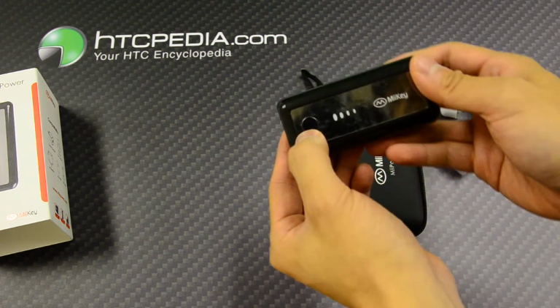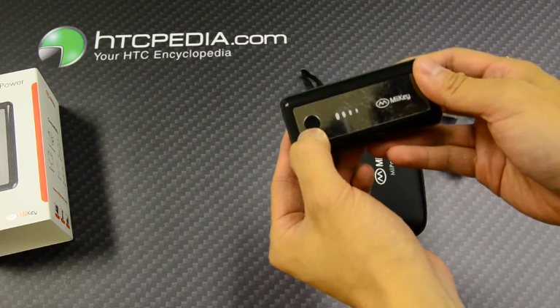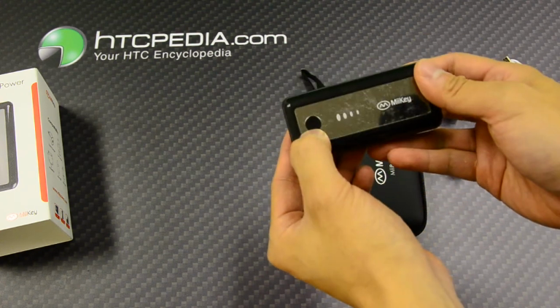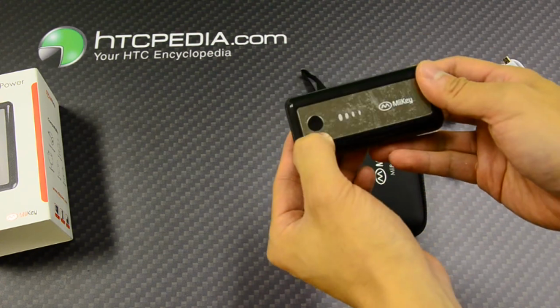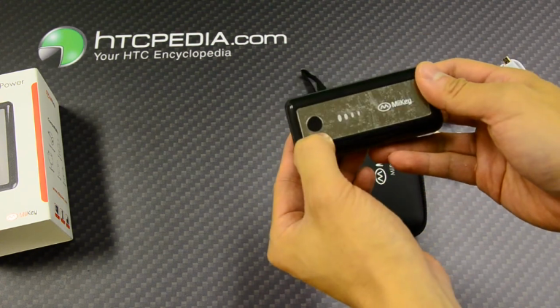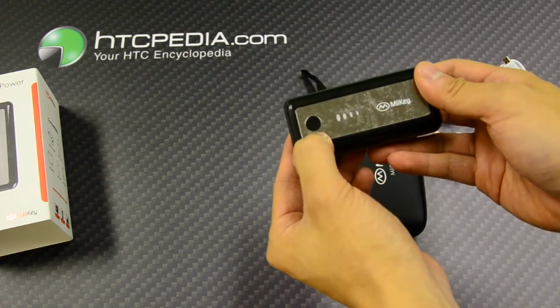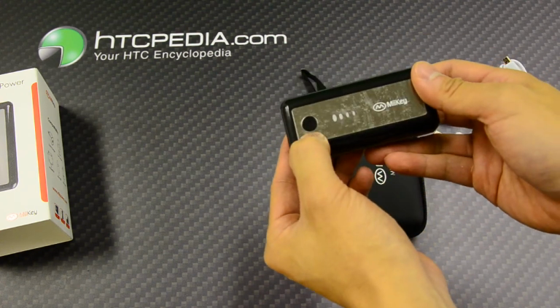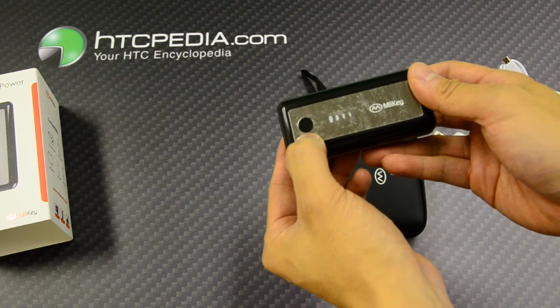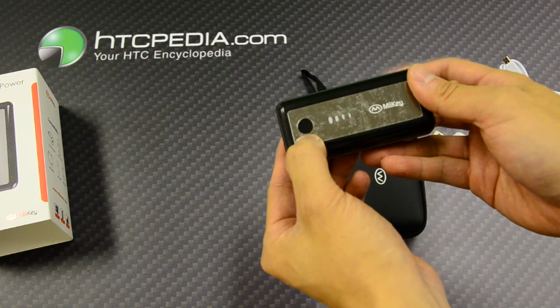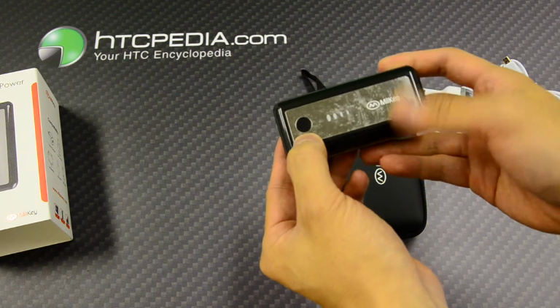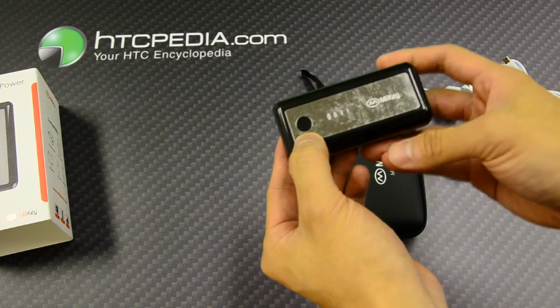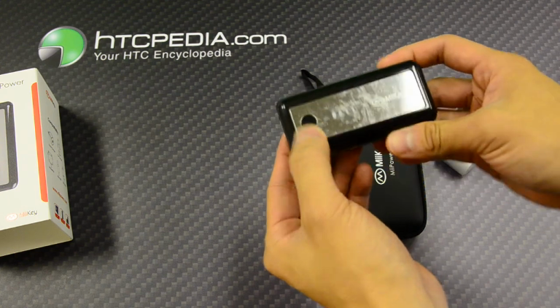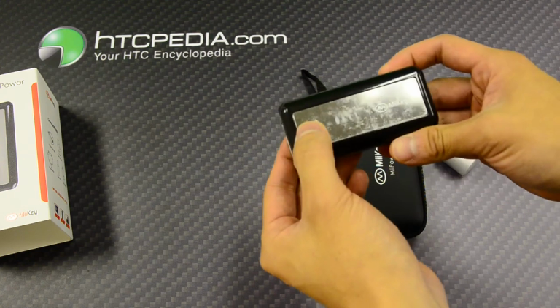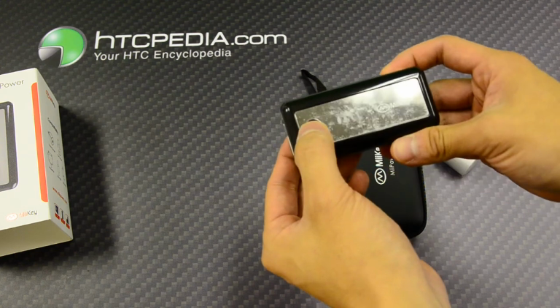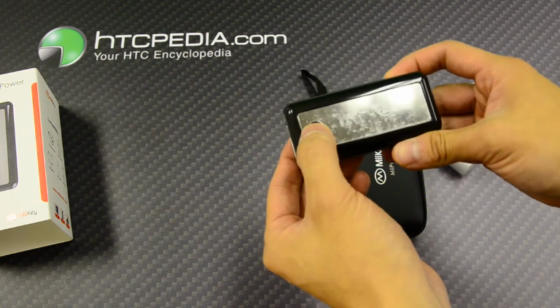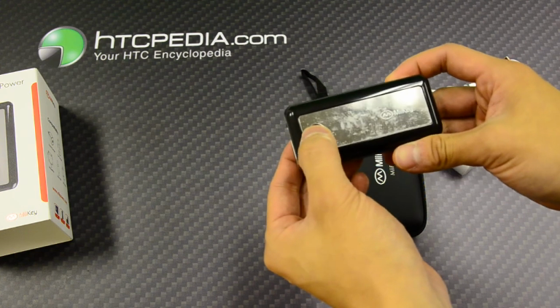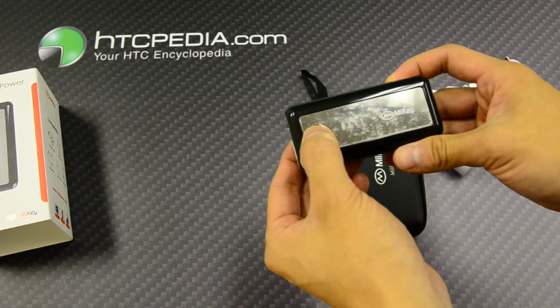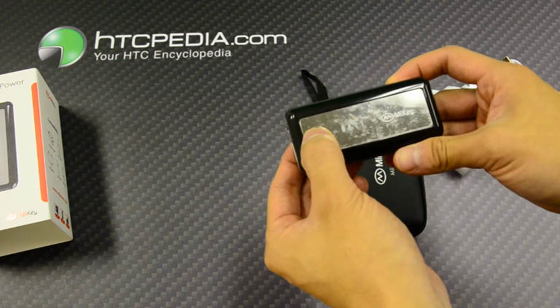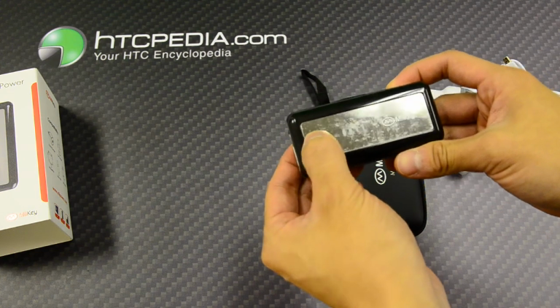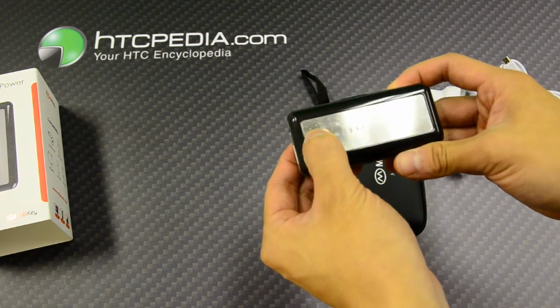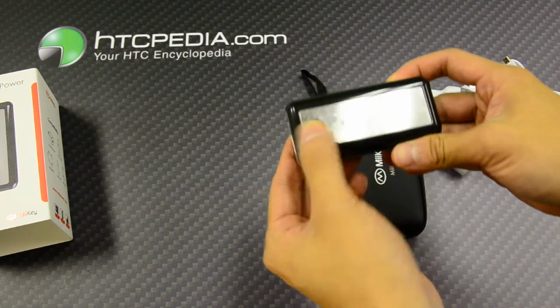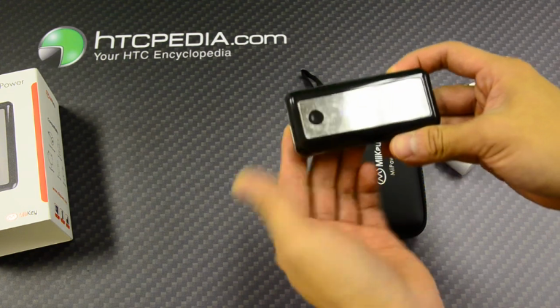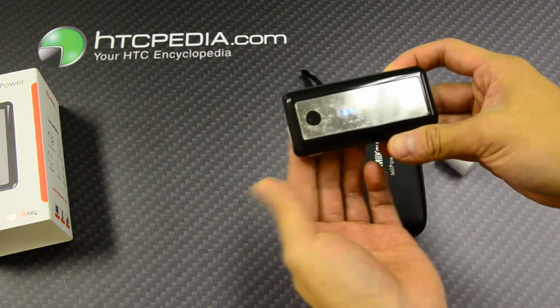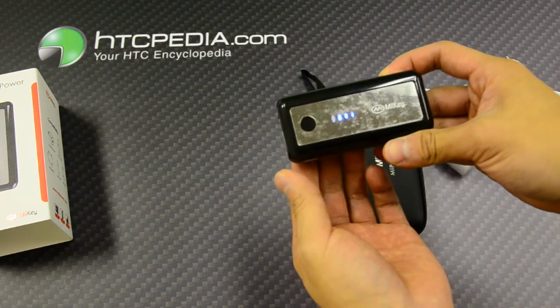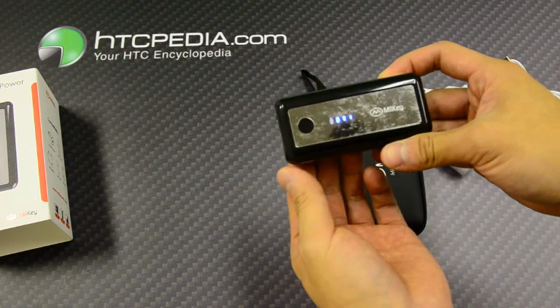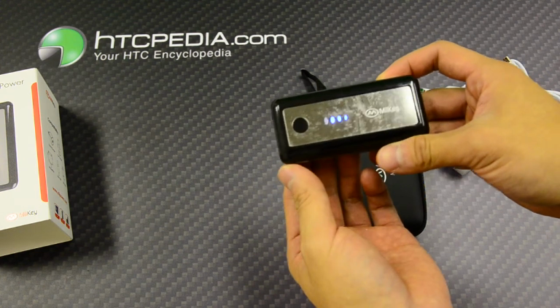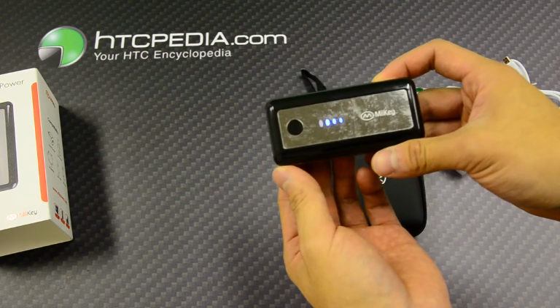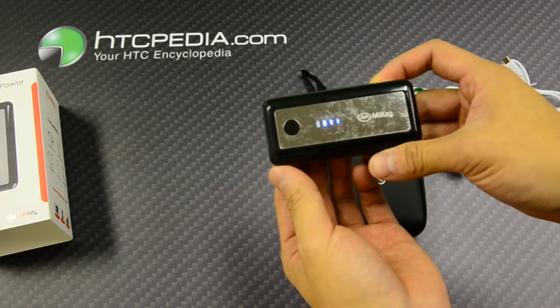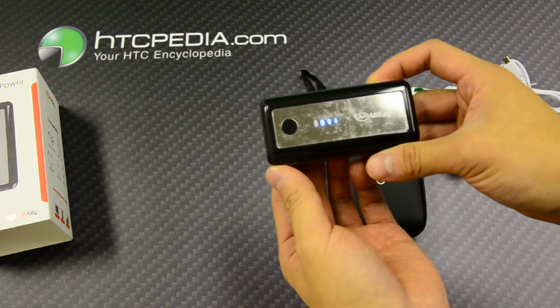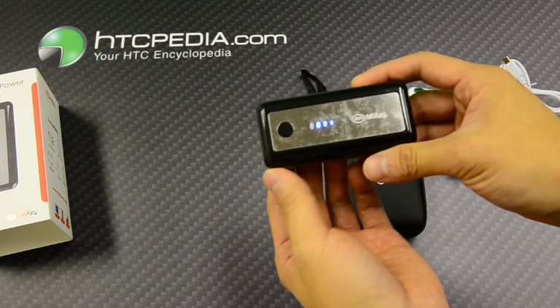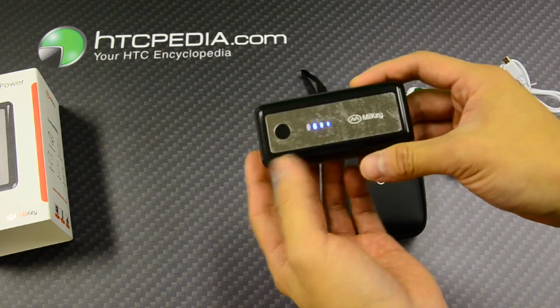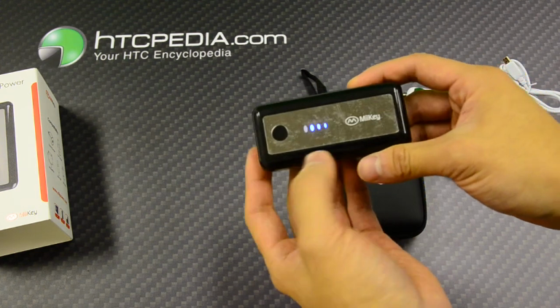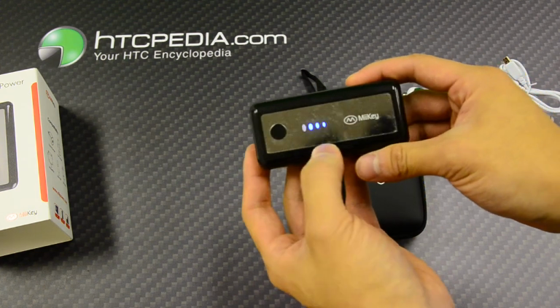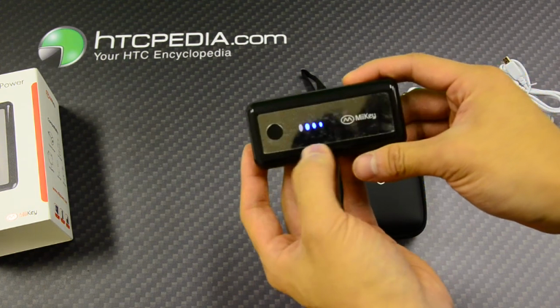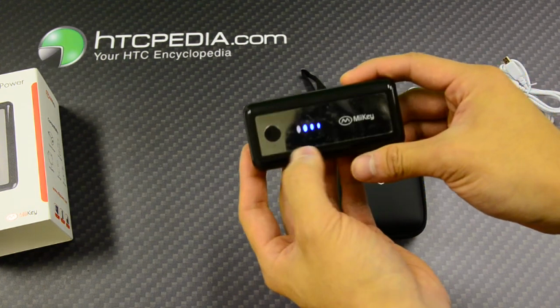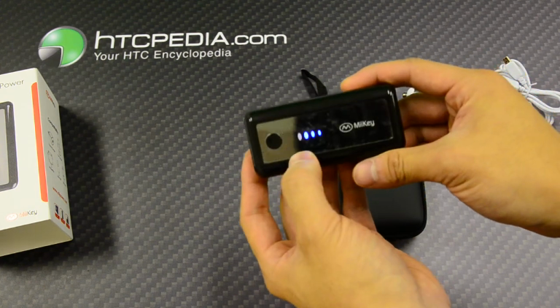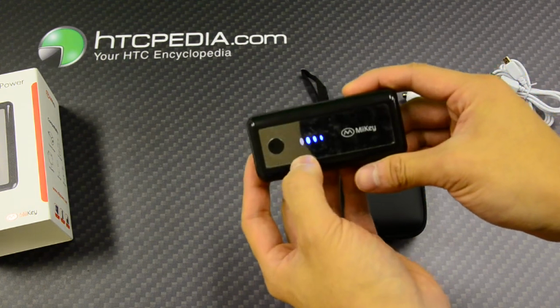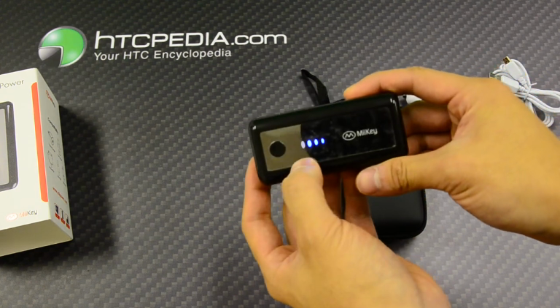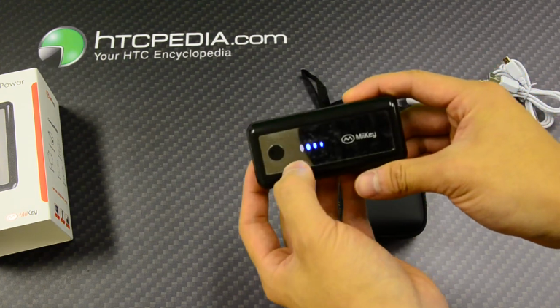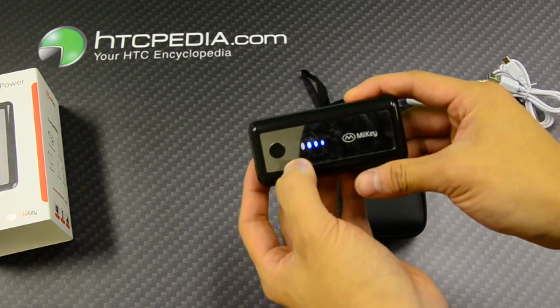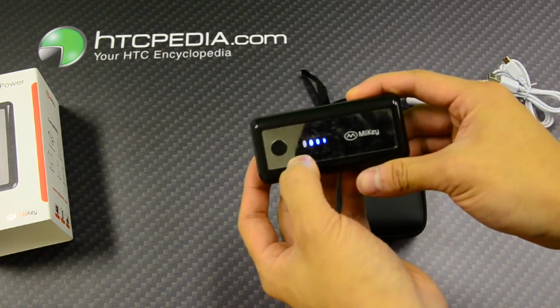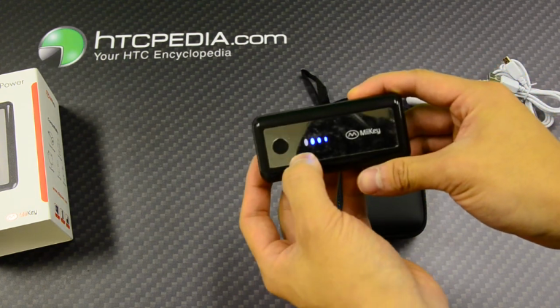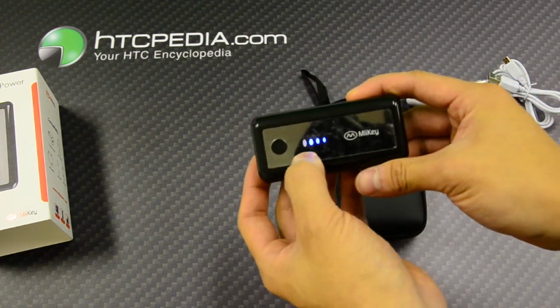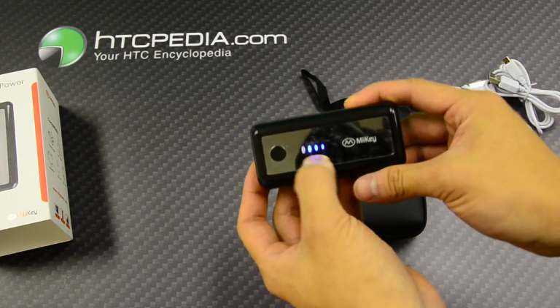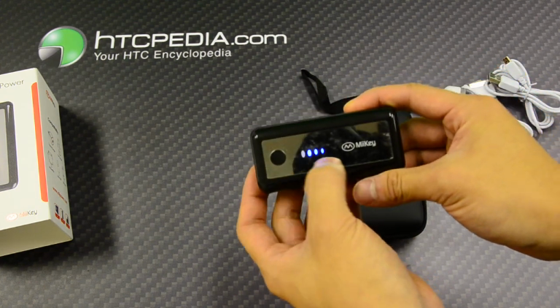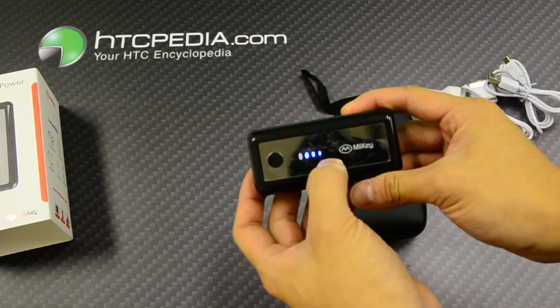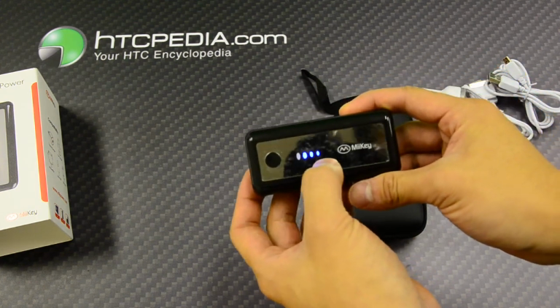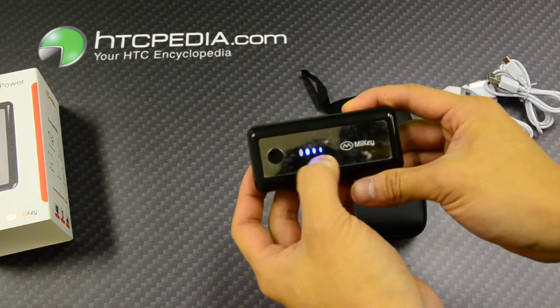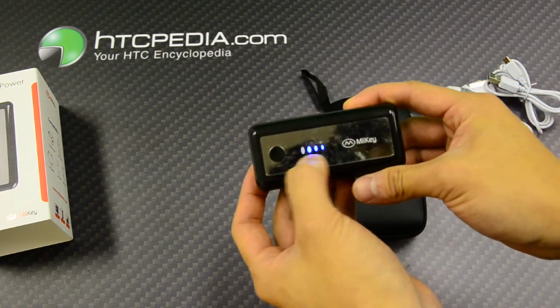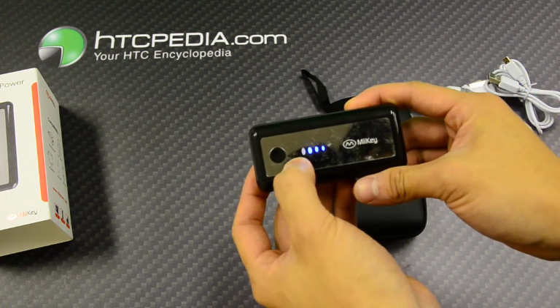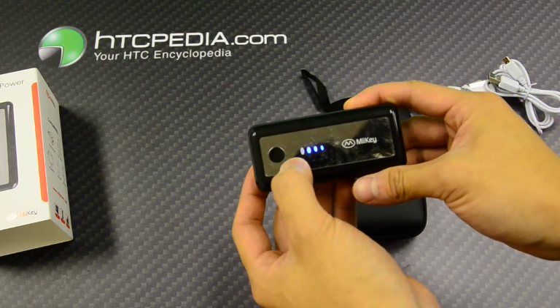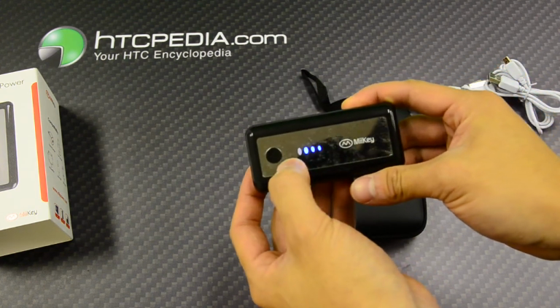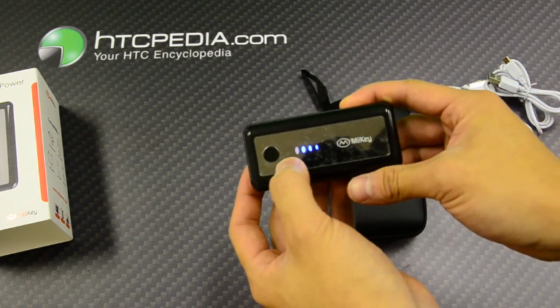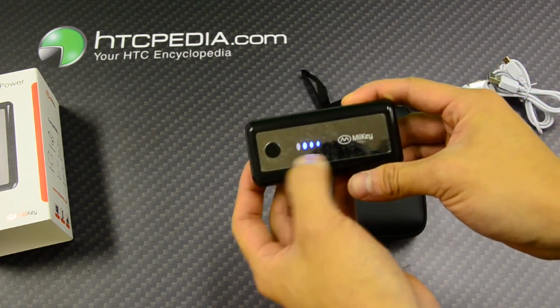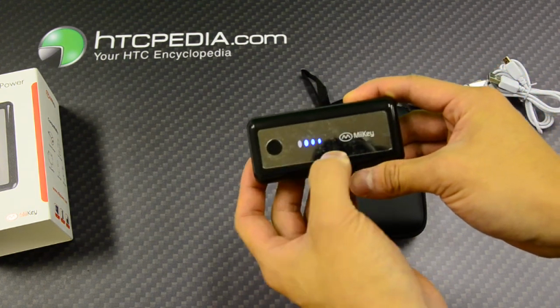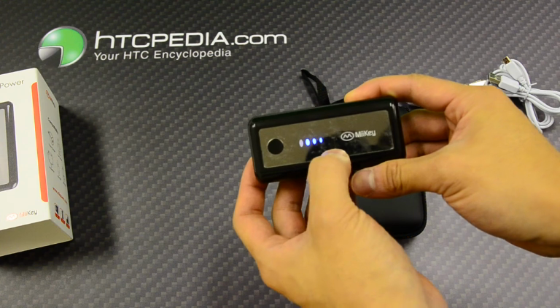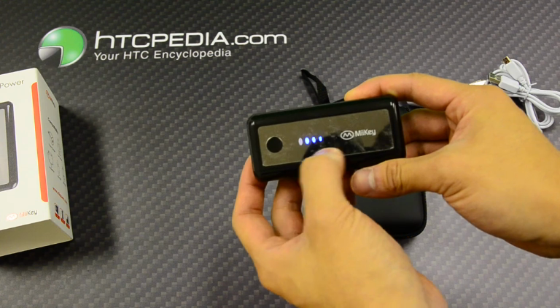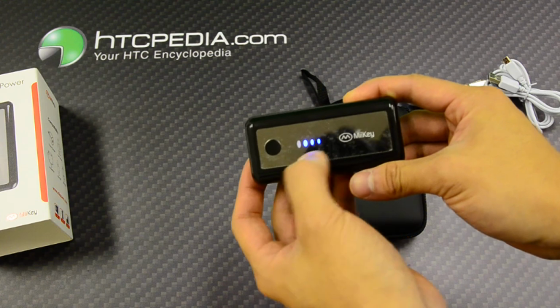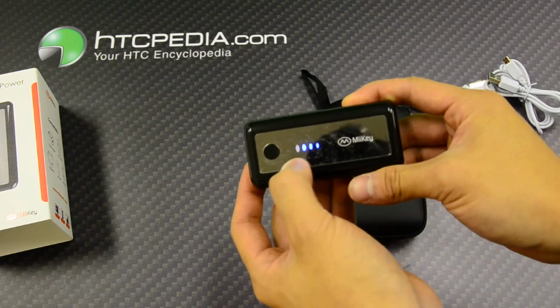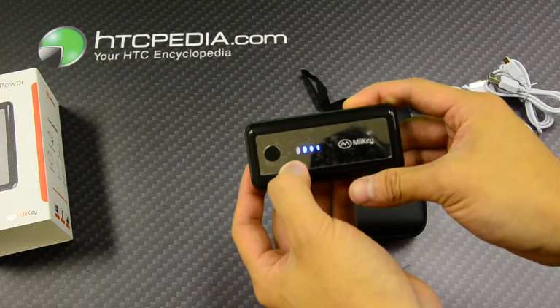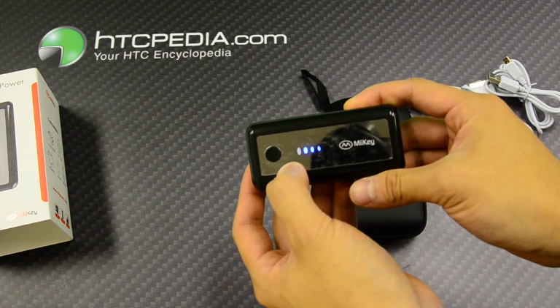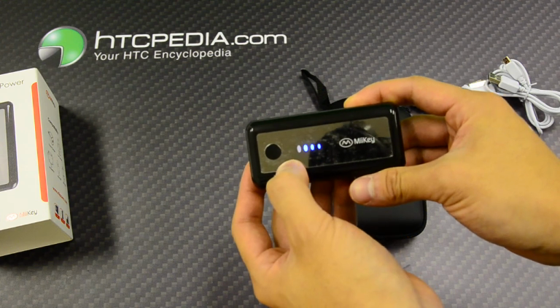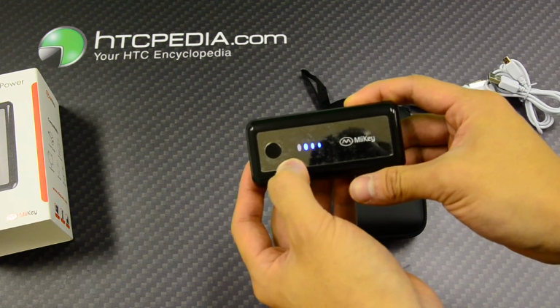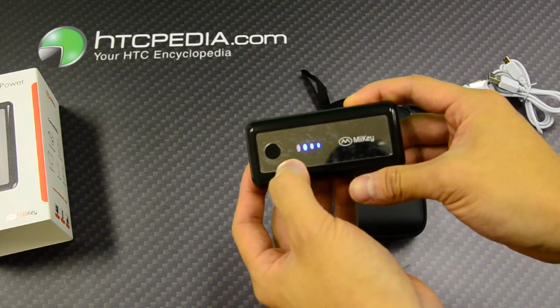This is the on button — let's press it to turn it on. You'll see that there are LED lights to display the charge level.